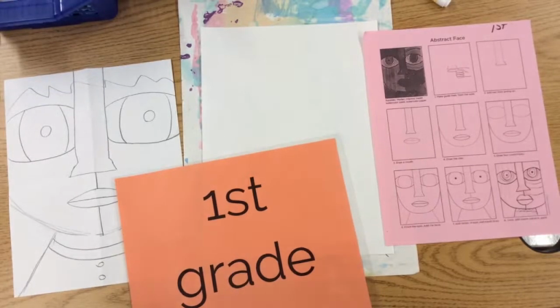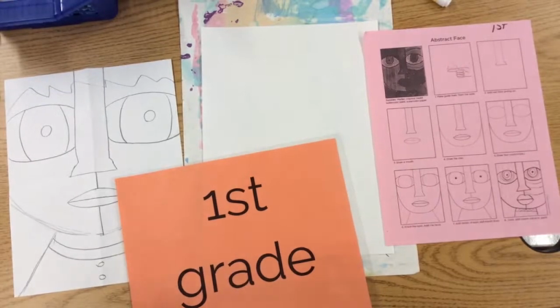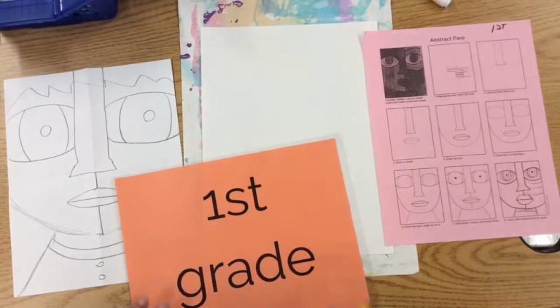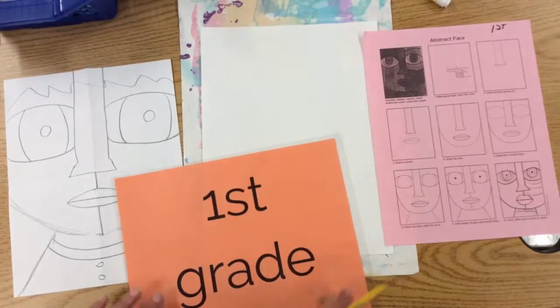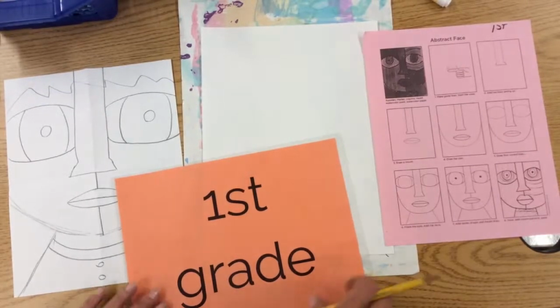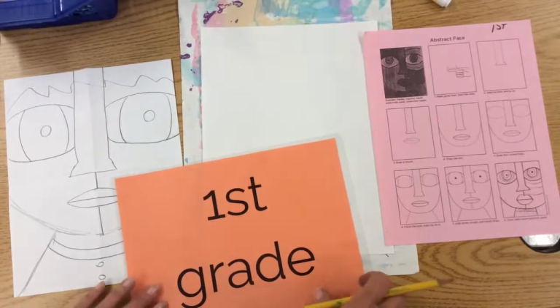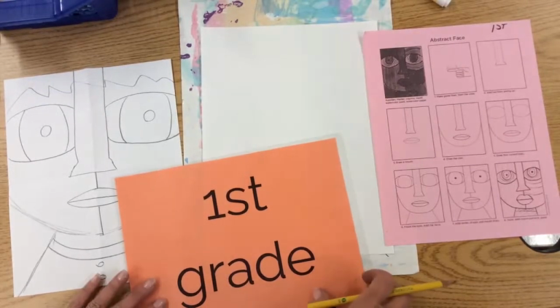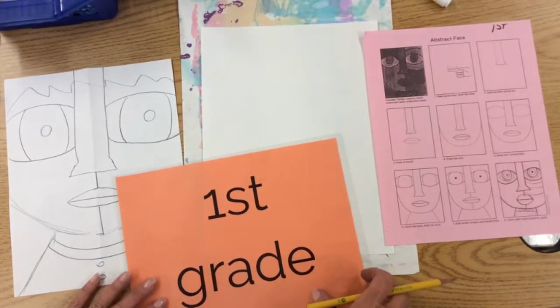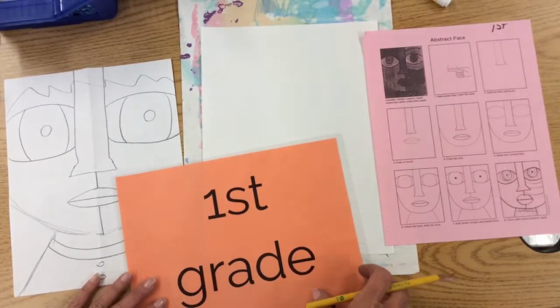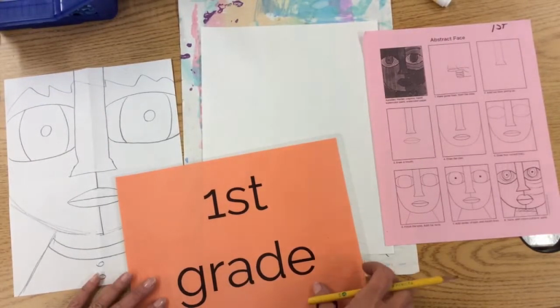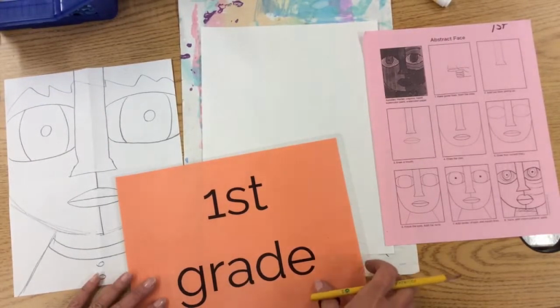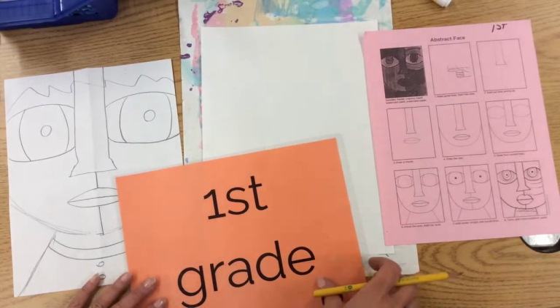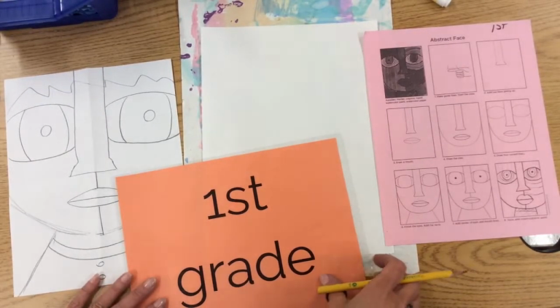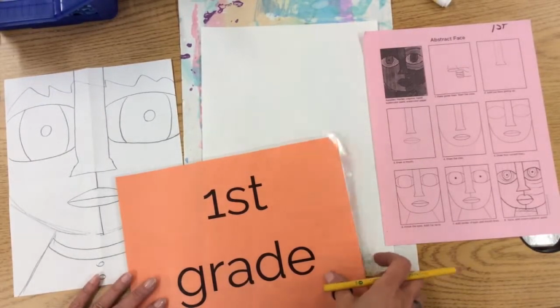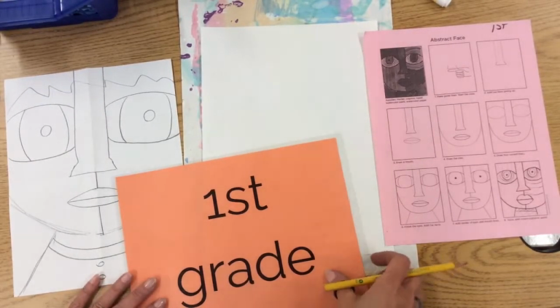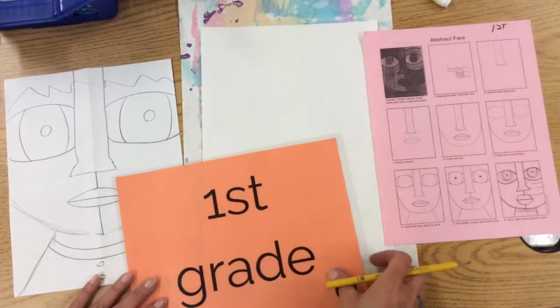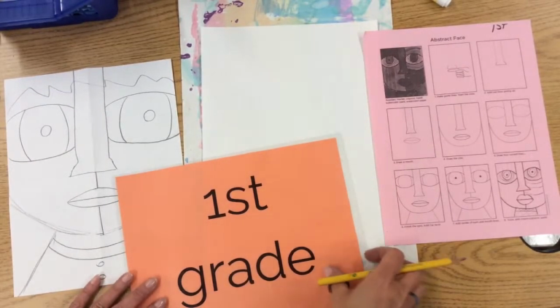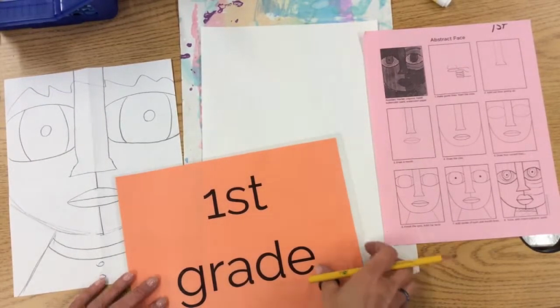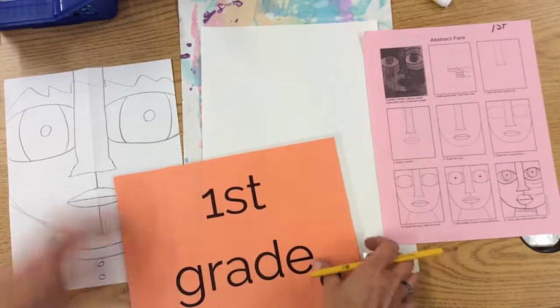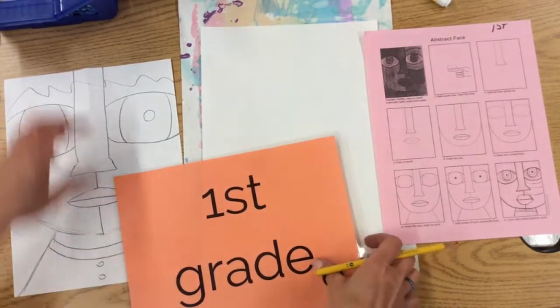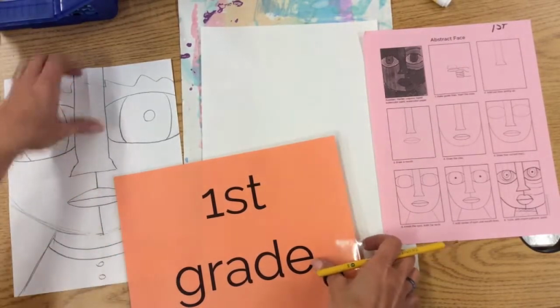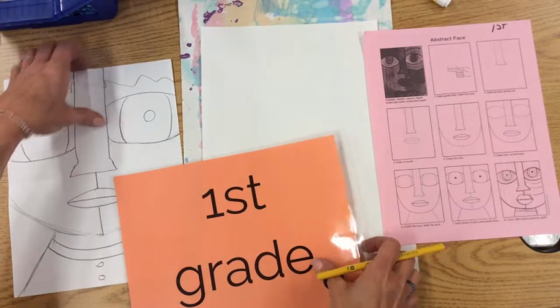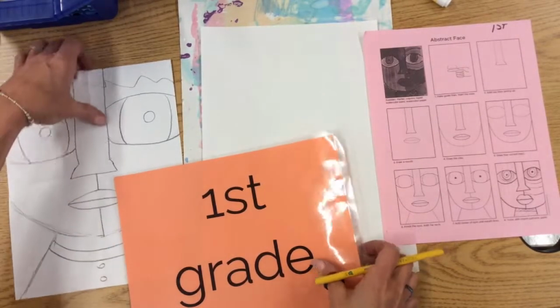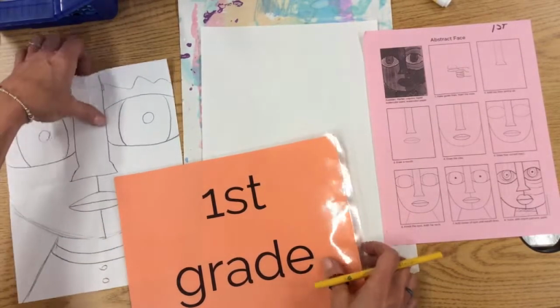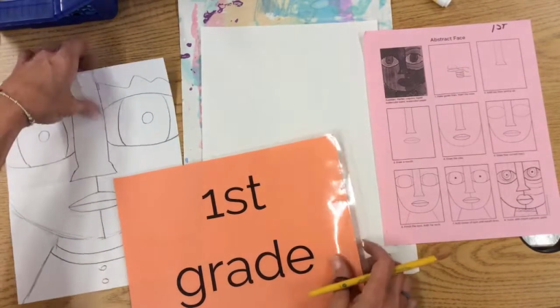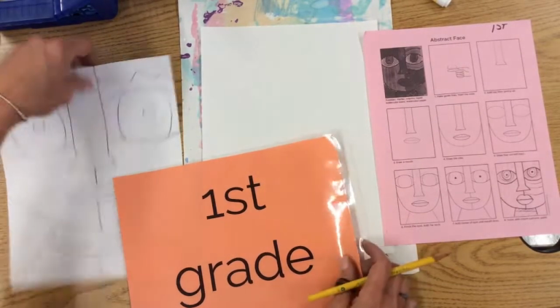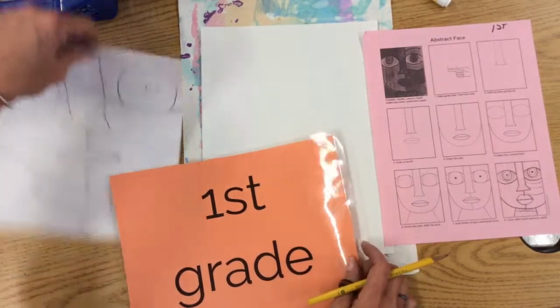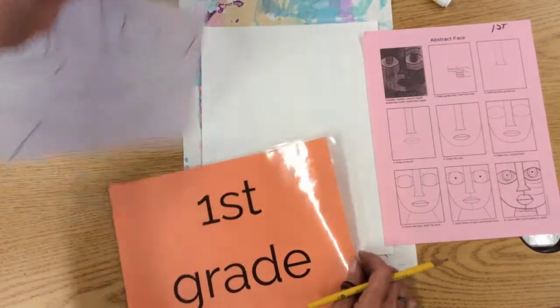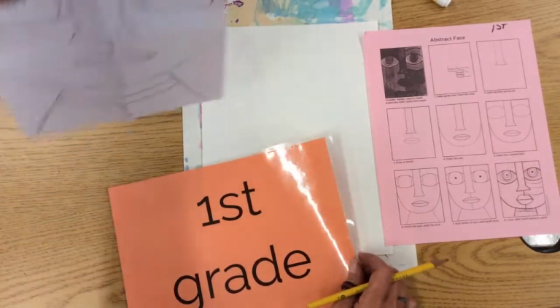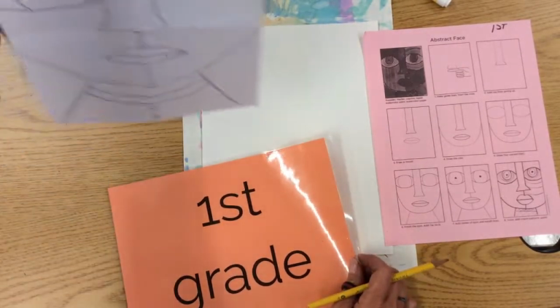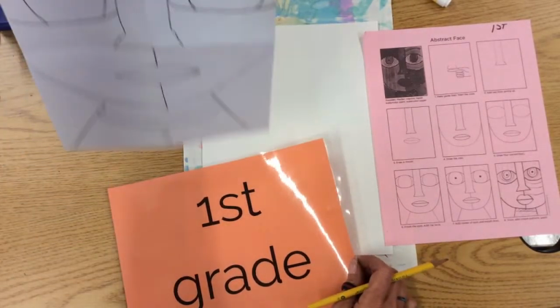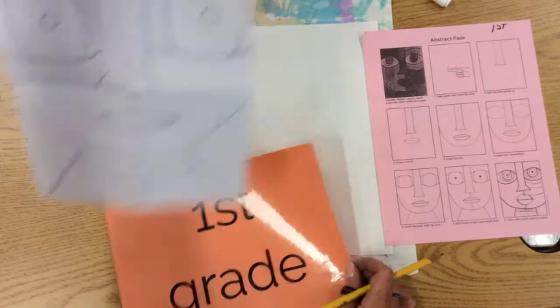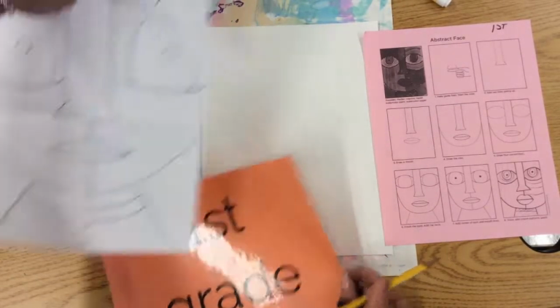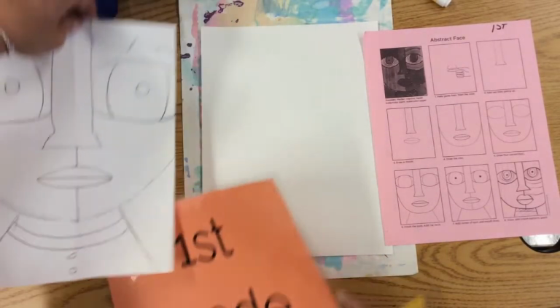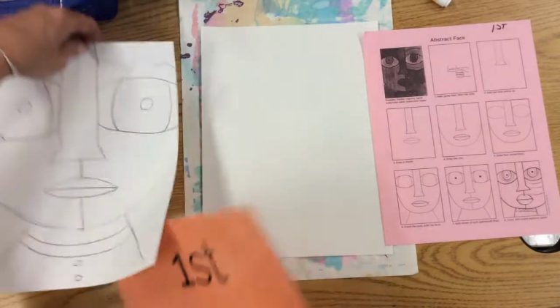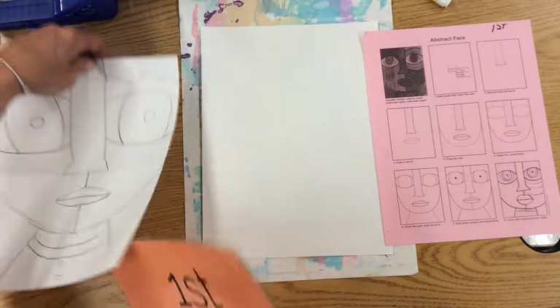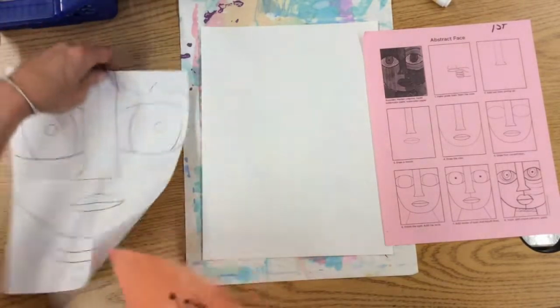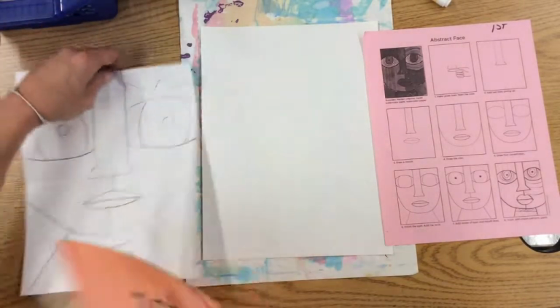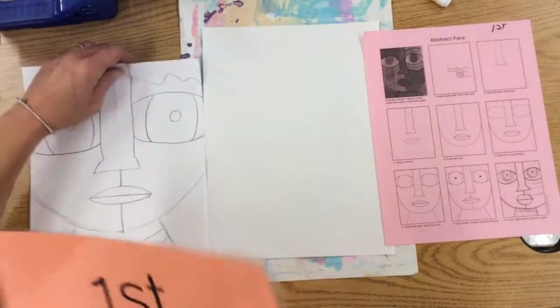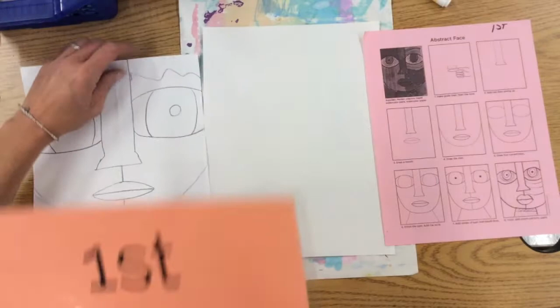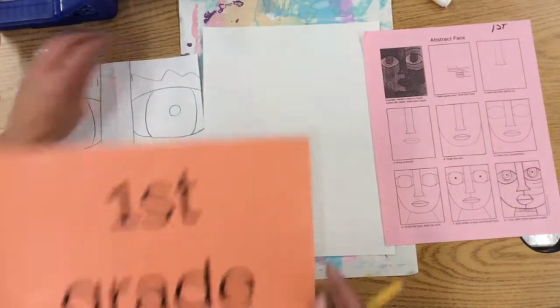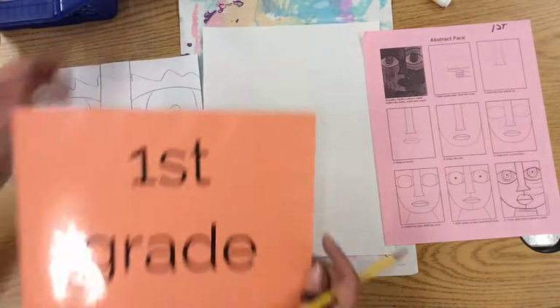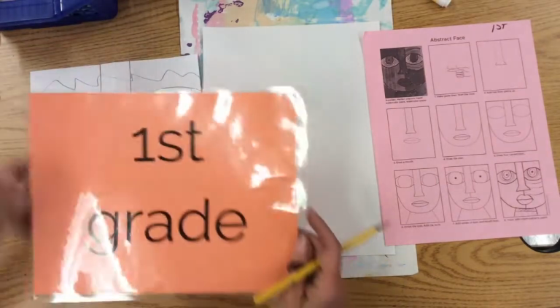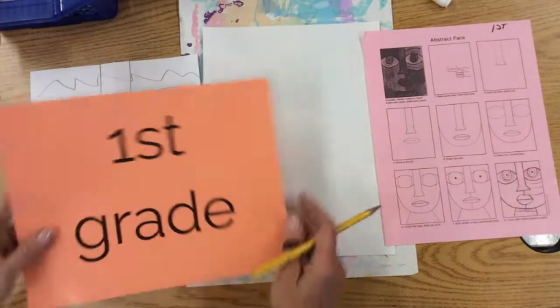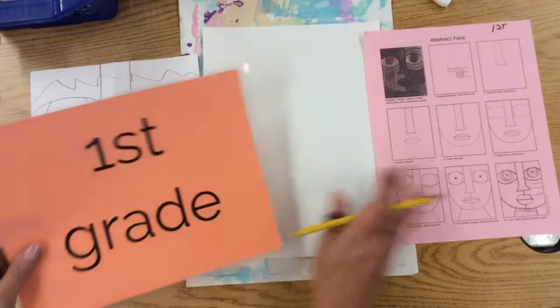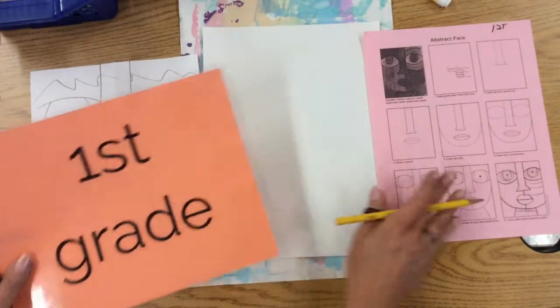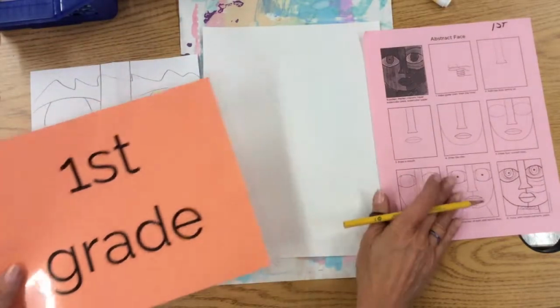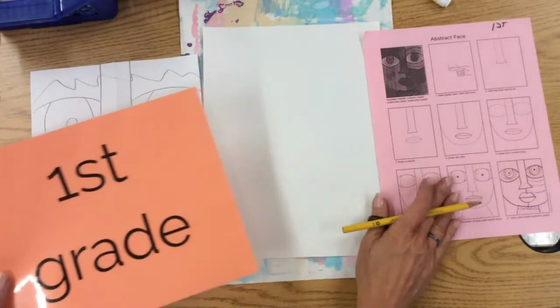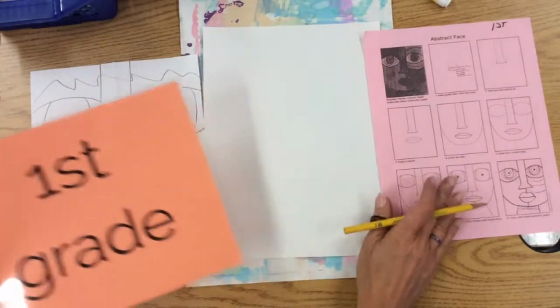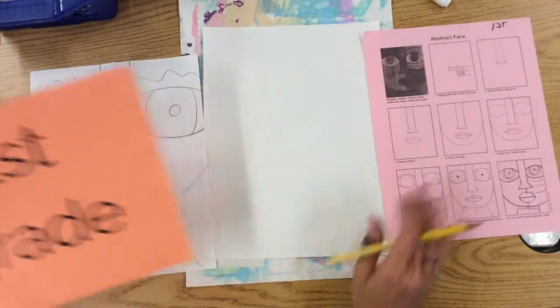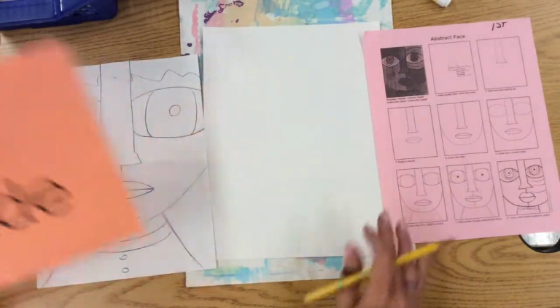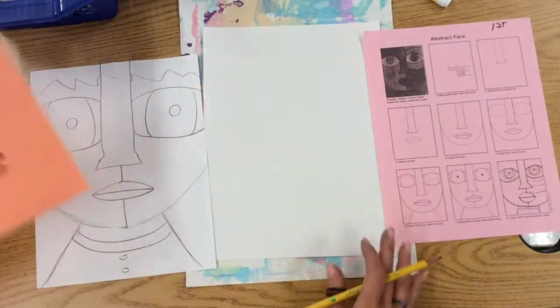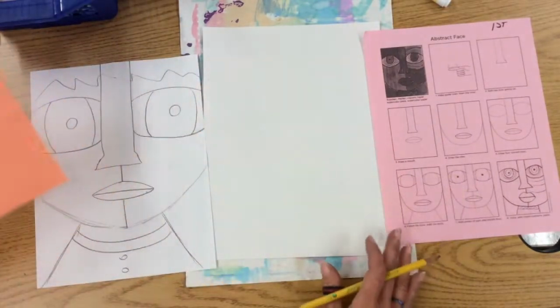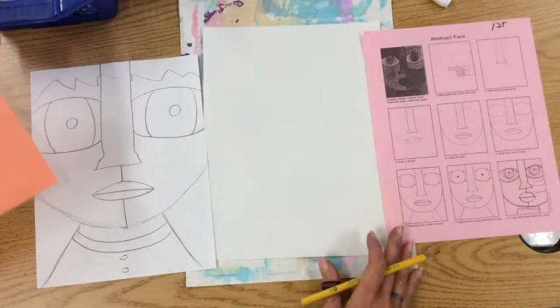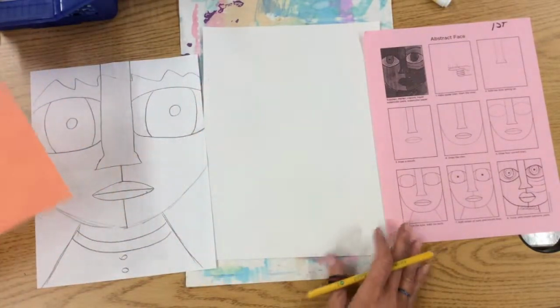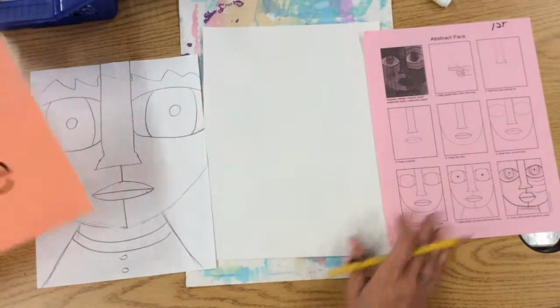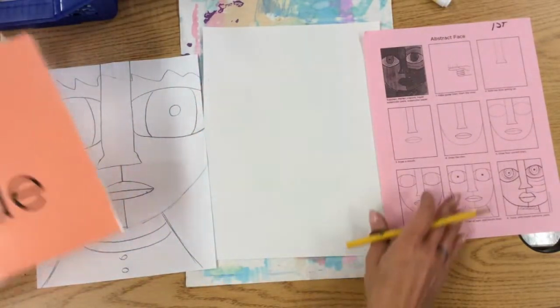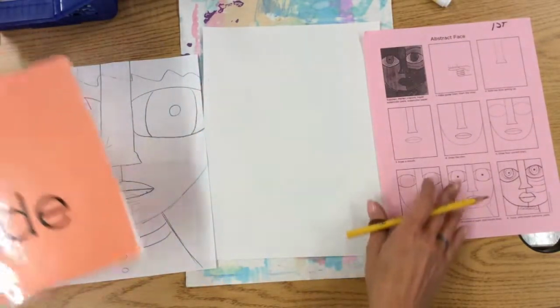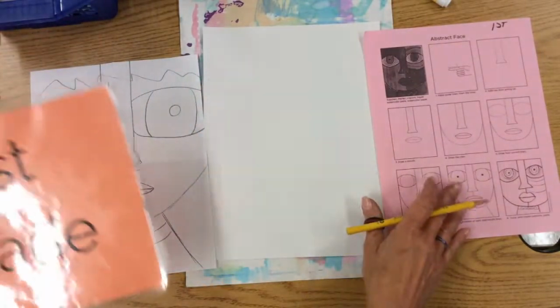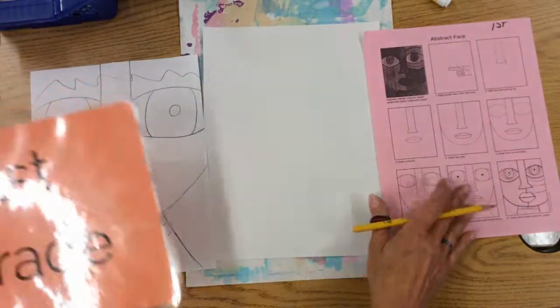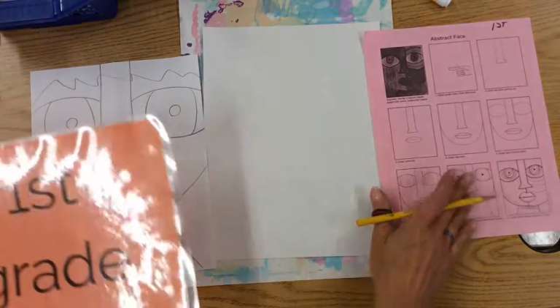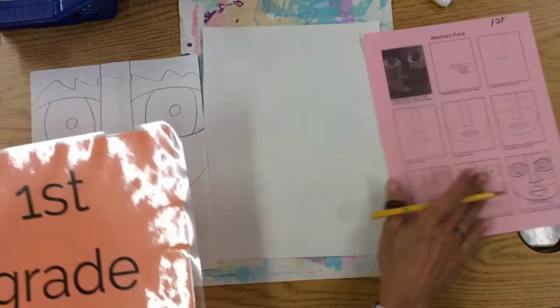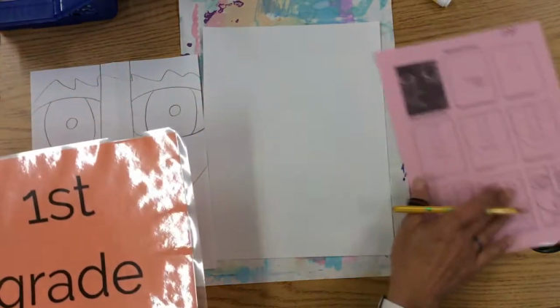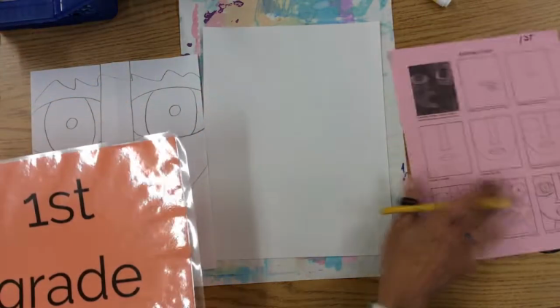All right, first grade, you've already practiced, you've done your sketch with your scrap paper. This is a sheet that's not mine, it's from the internet.